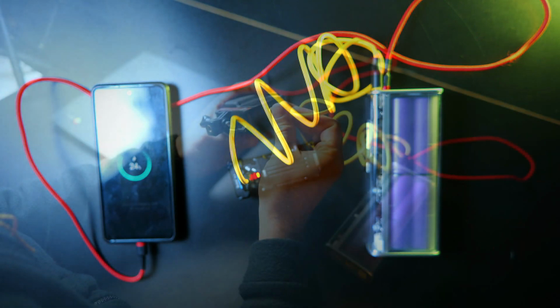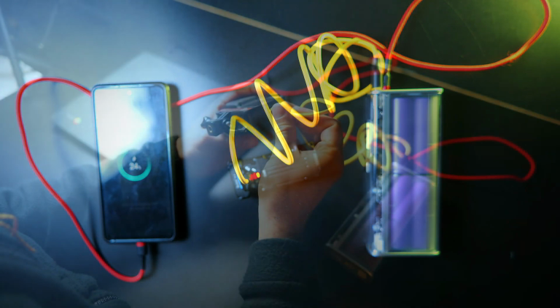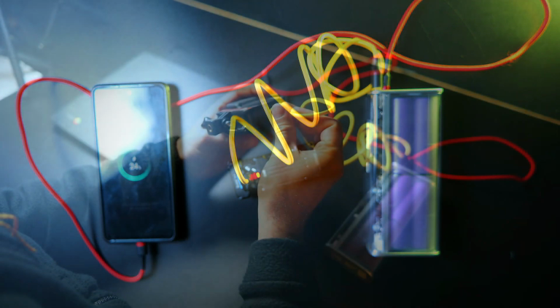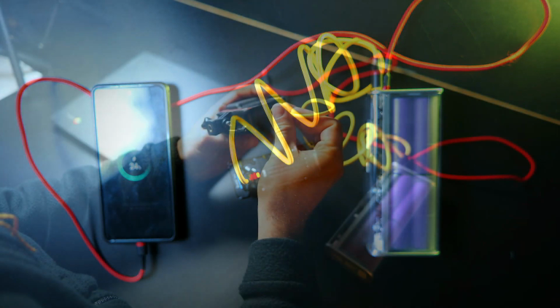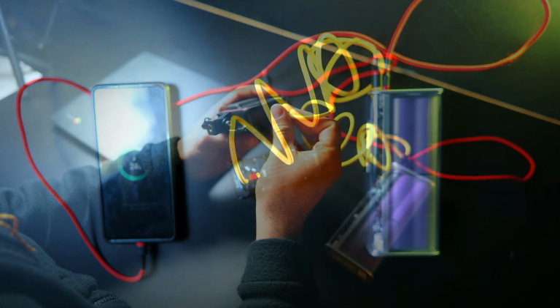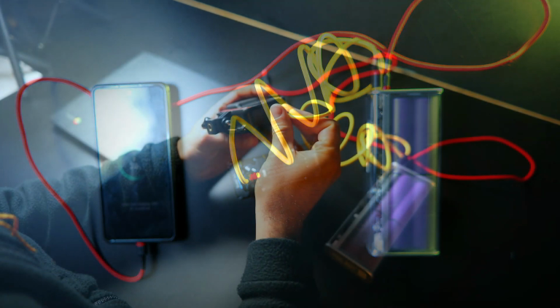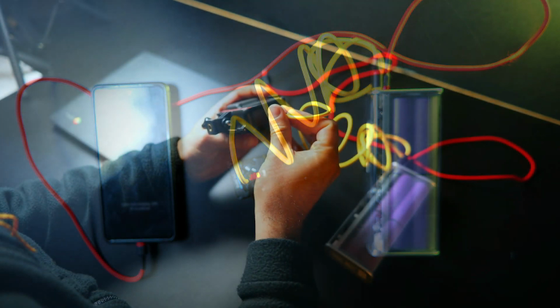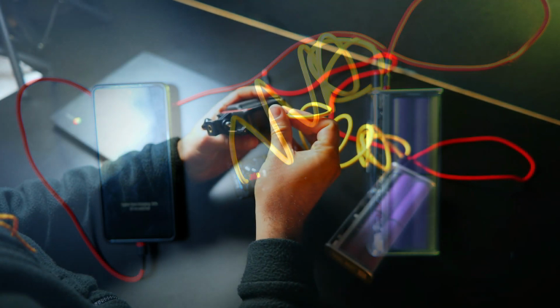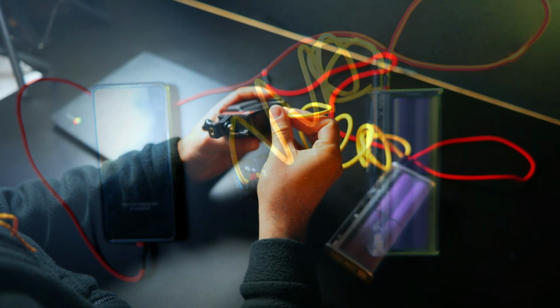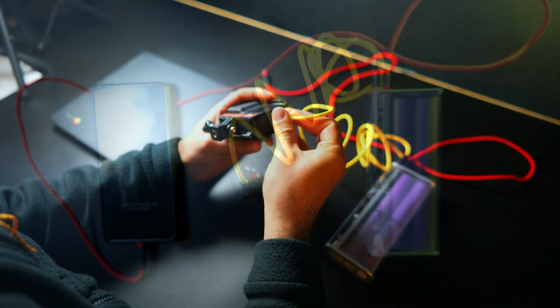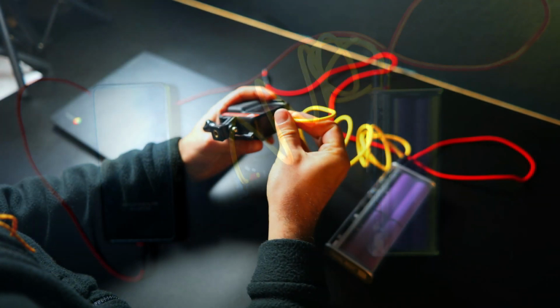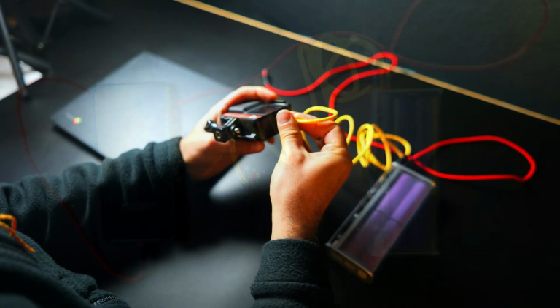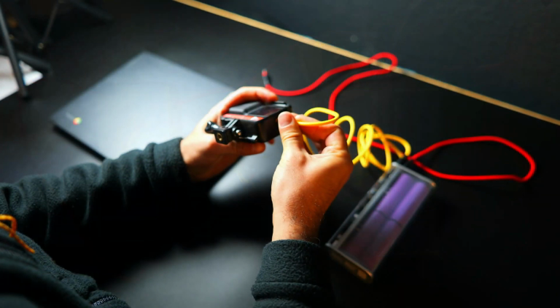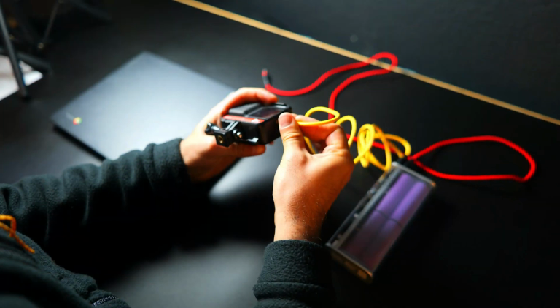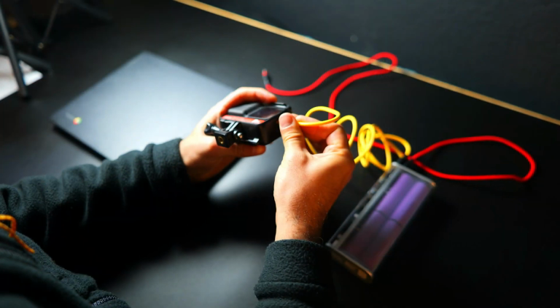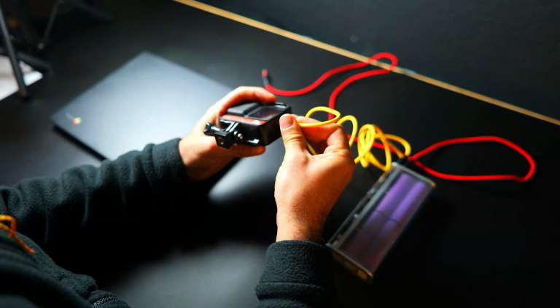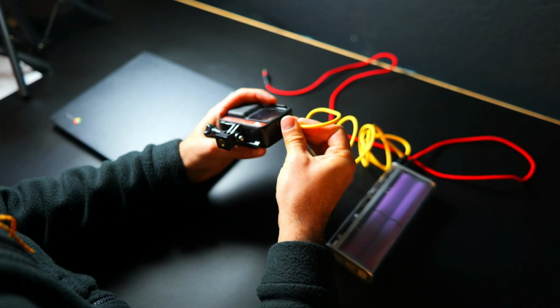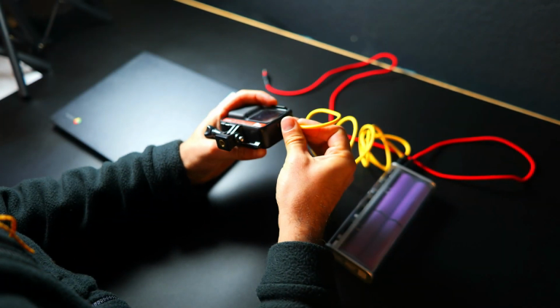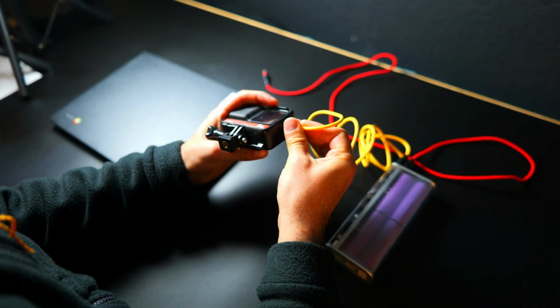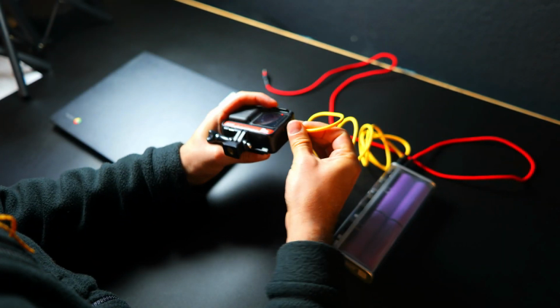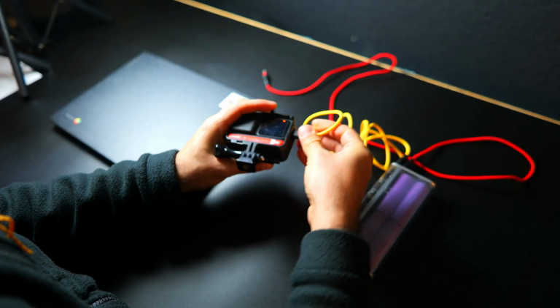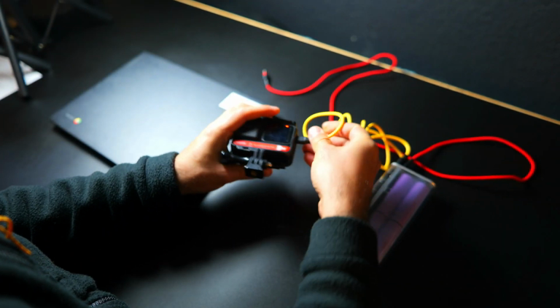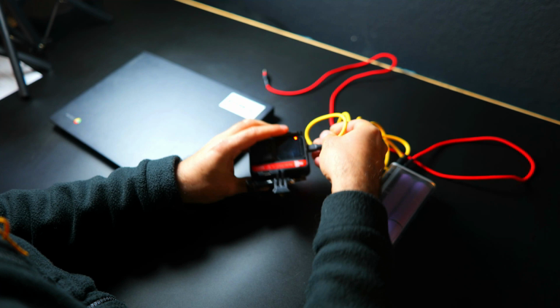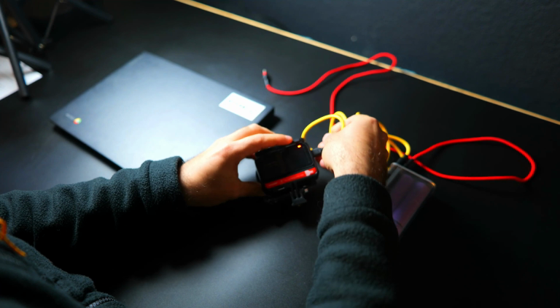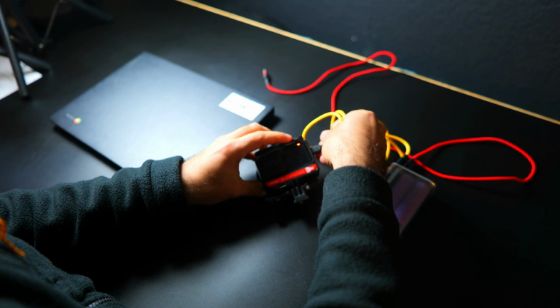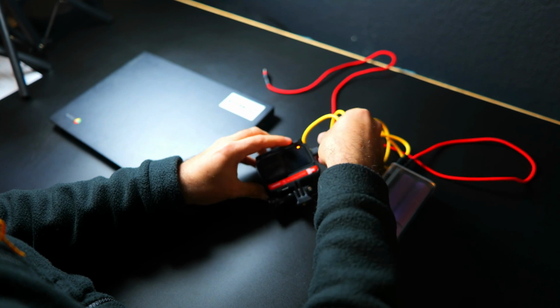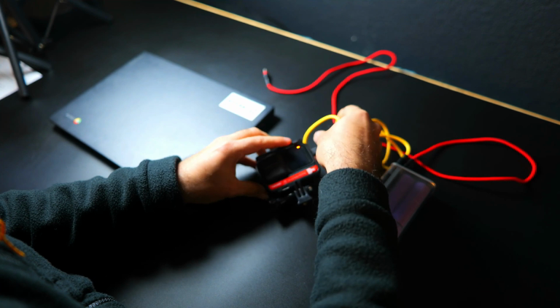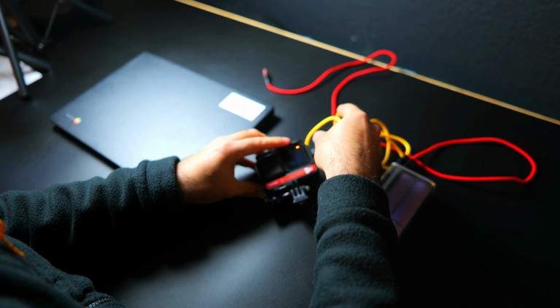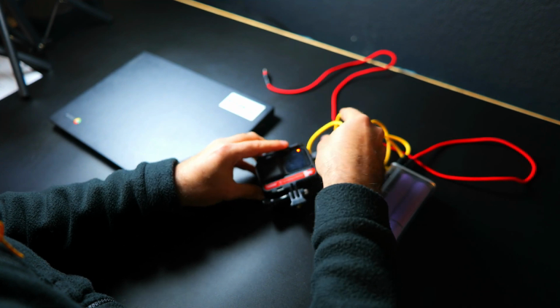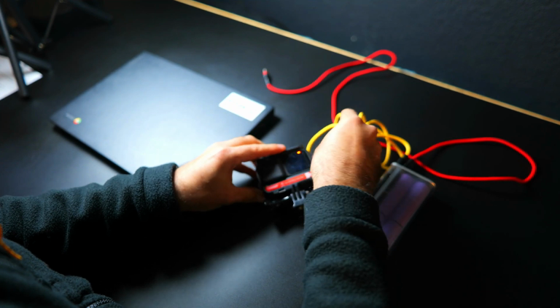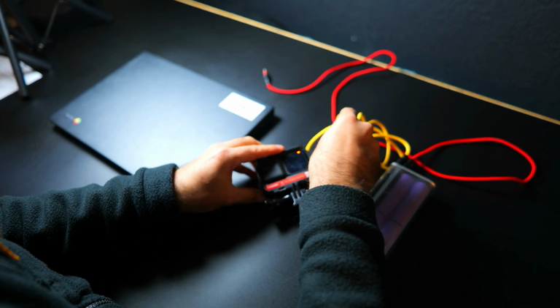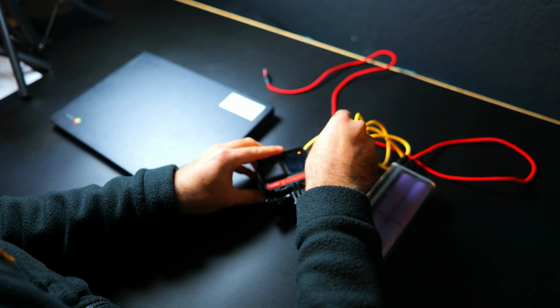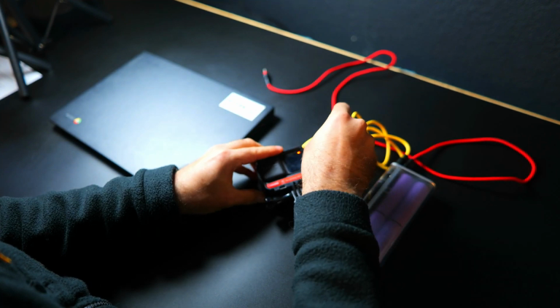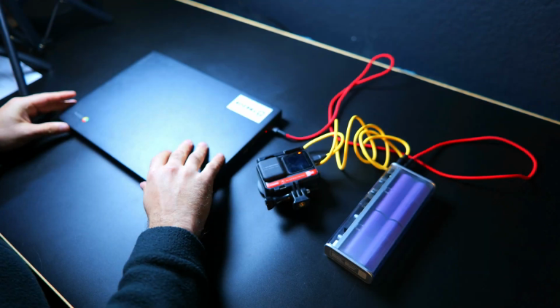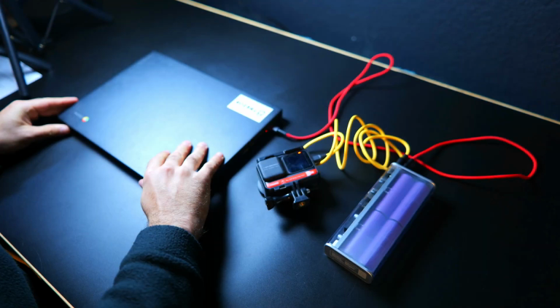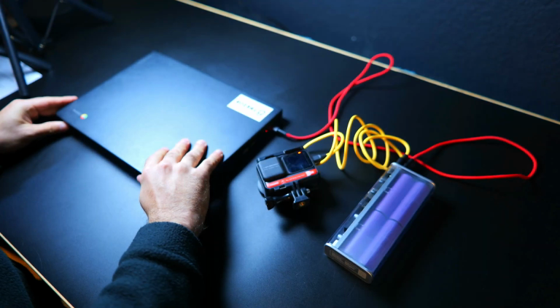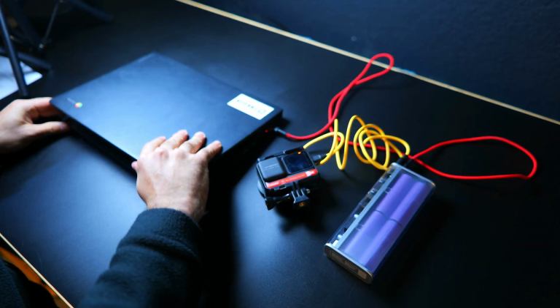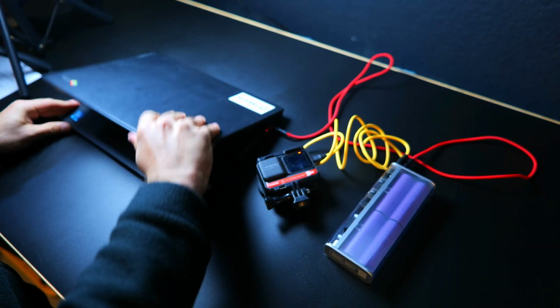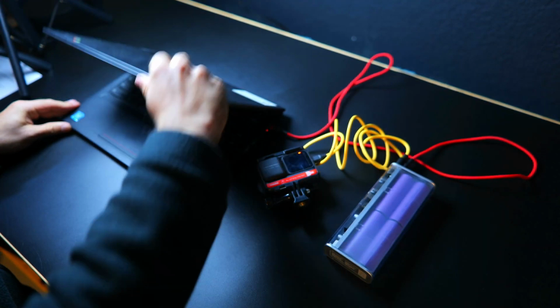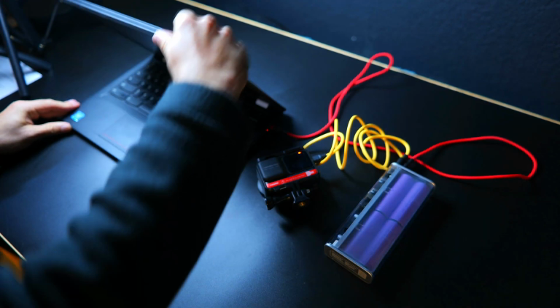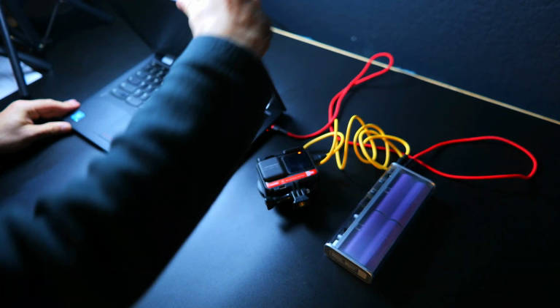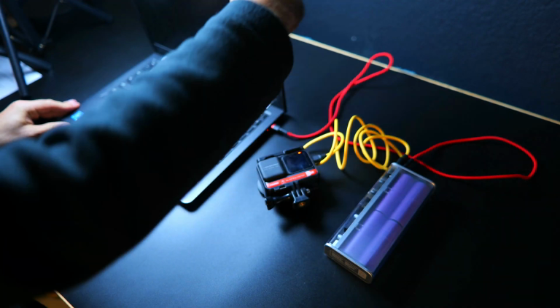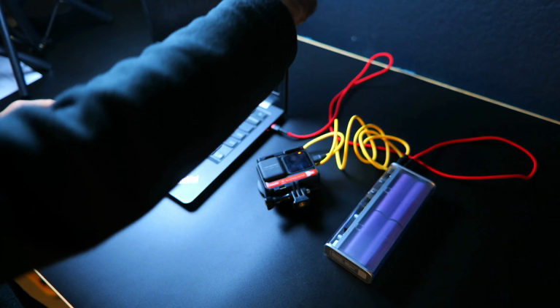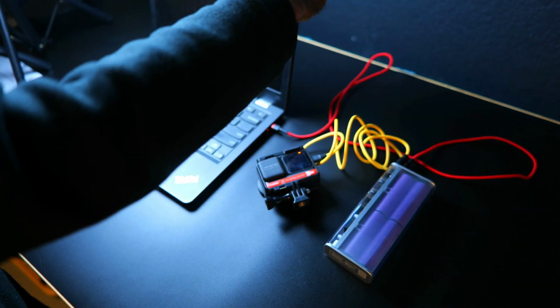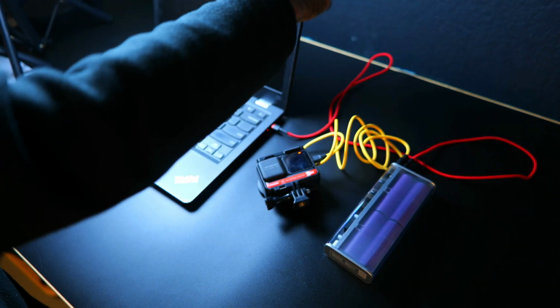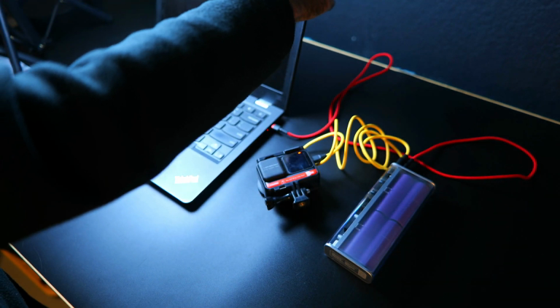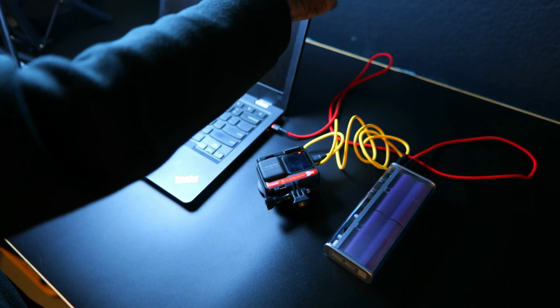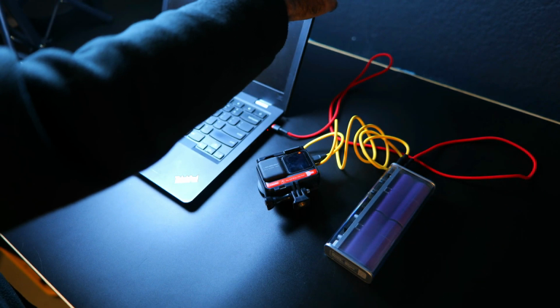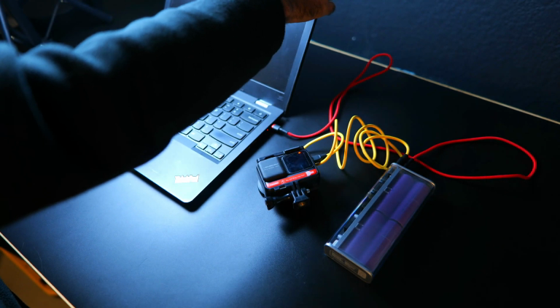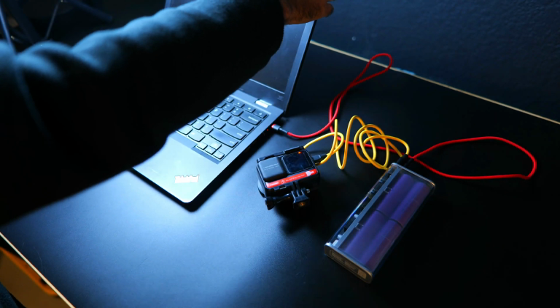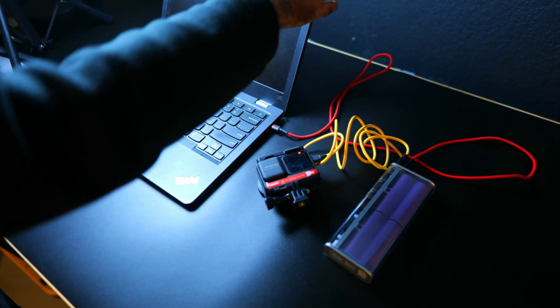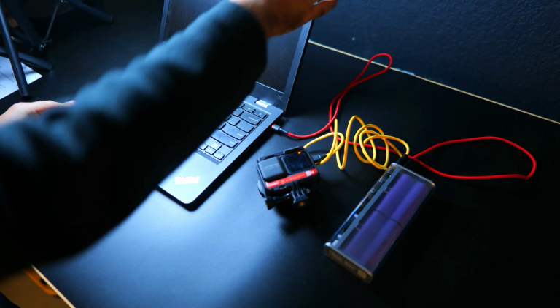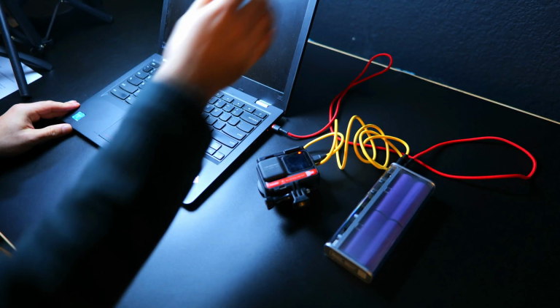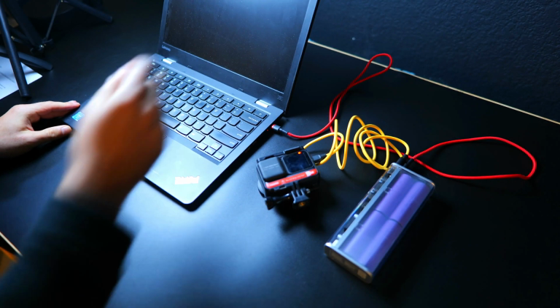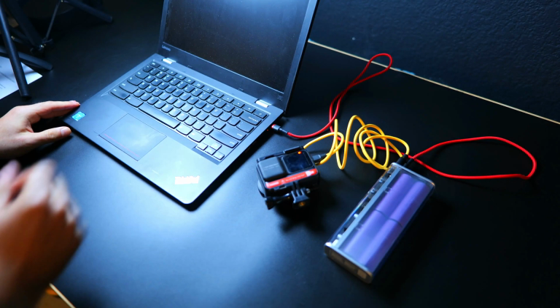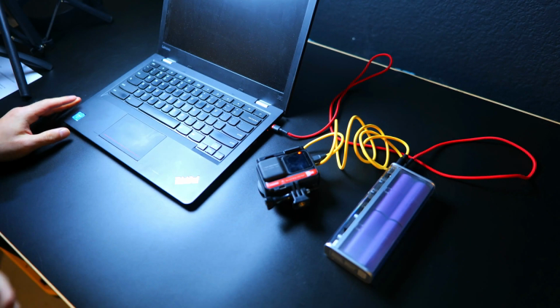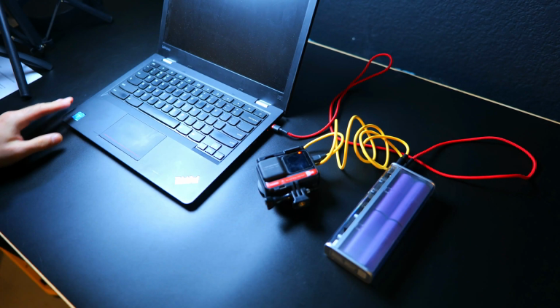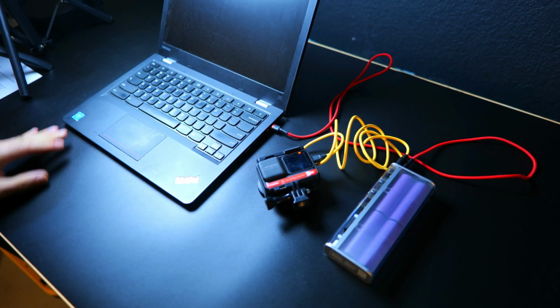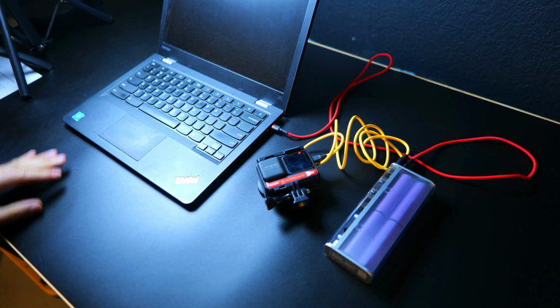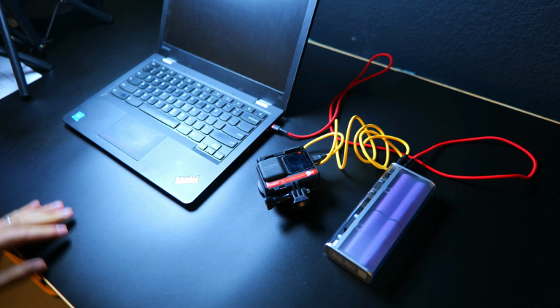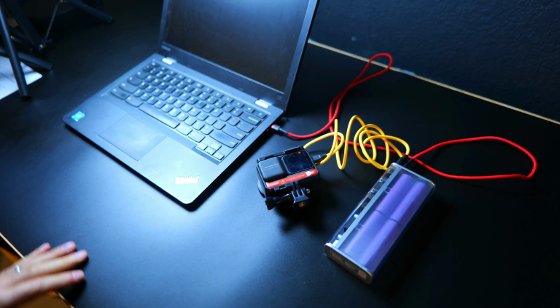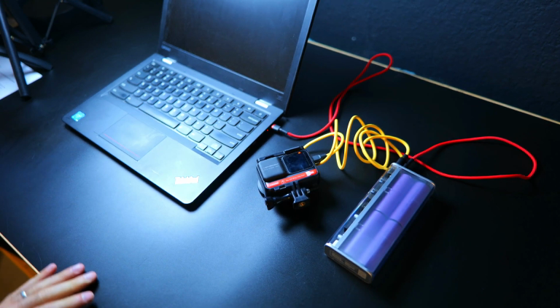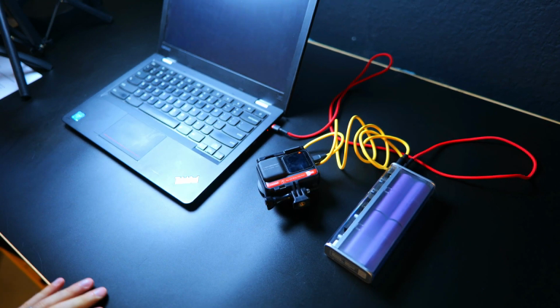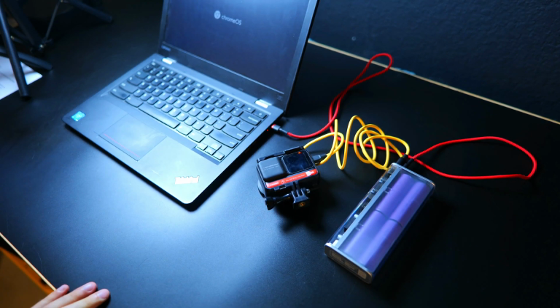The Storm 2 Slim should be compatible with nearly all USB devices, including laptops, phones, and iPads, and it can also charge two devices simultaneously.